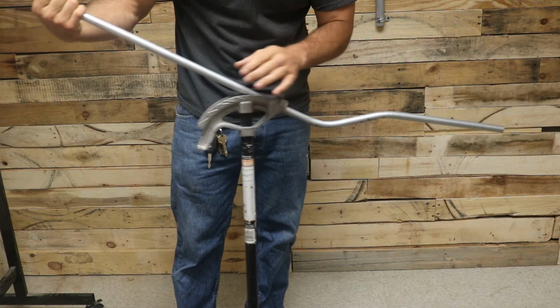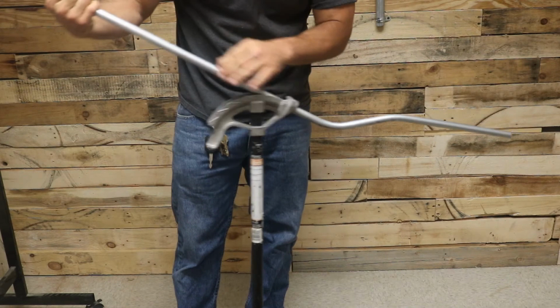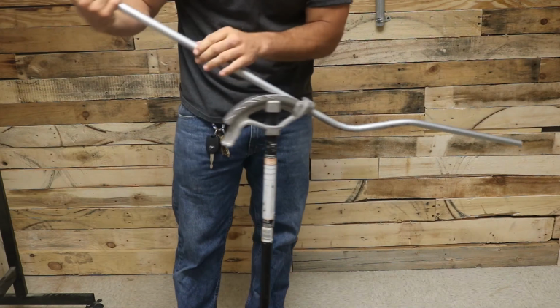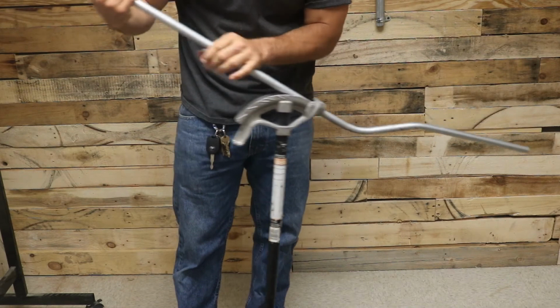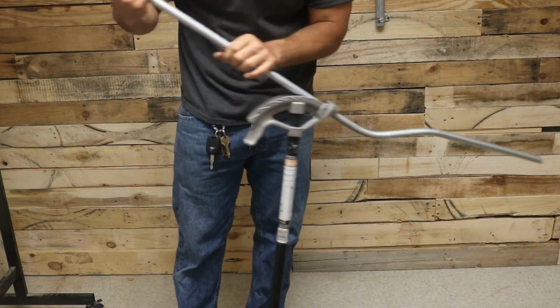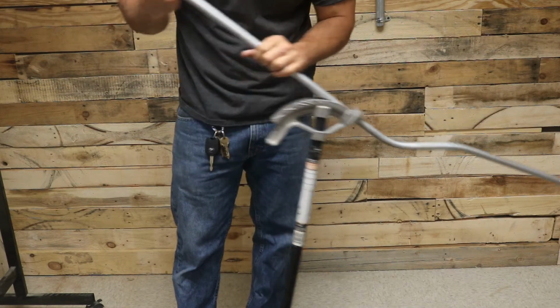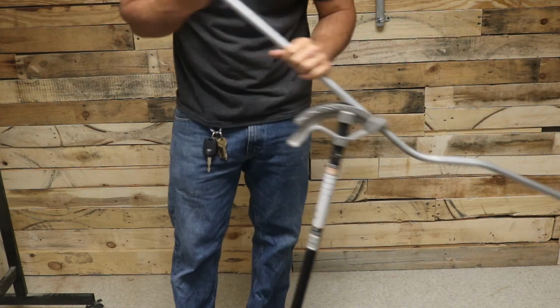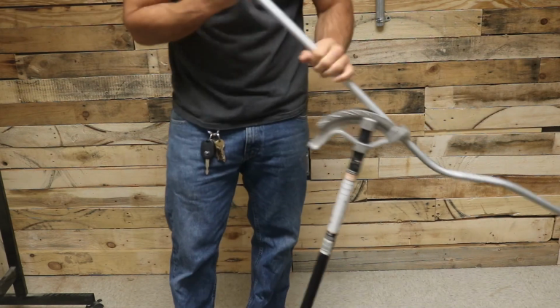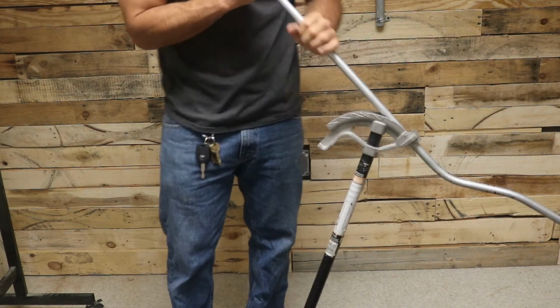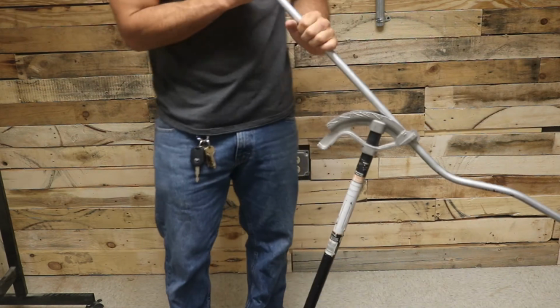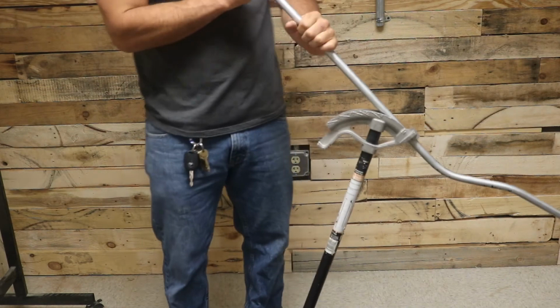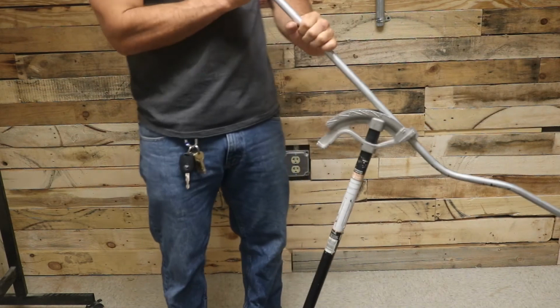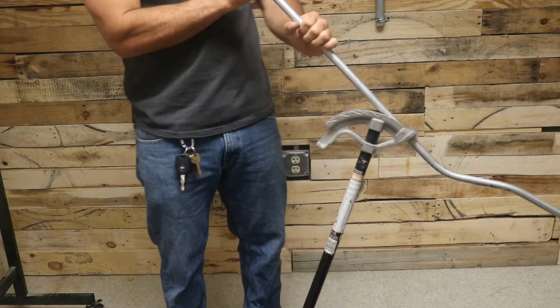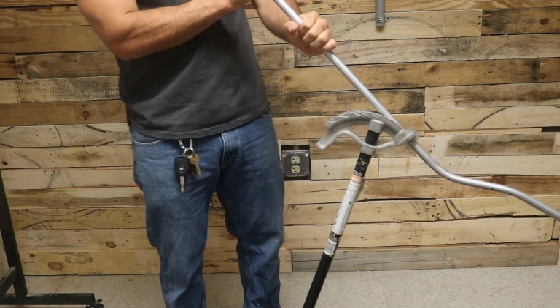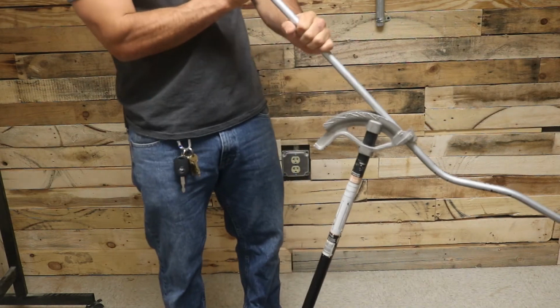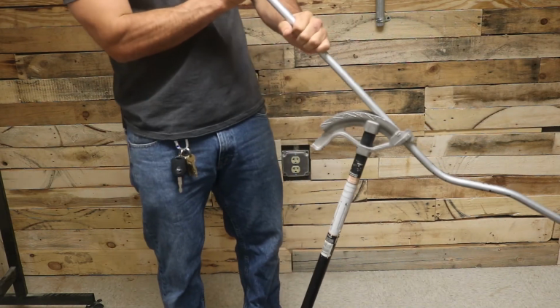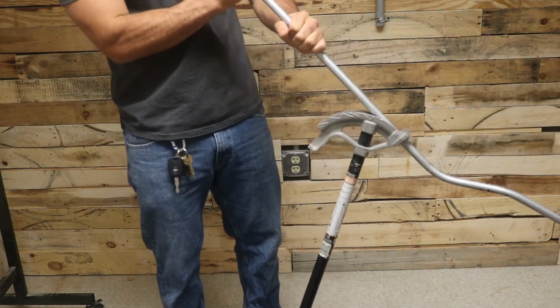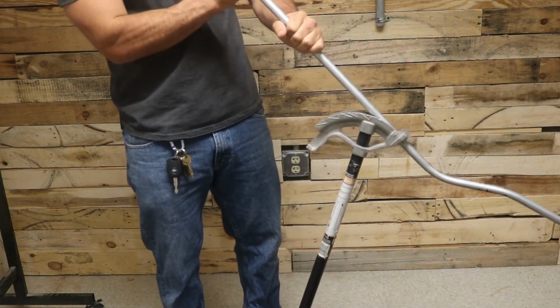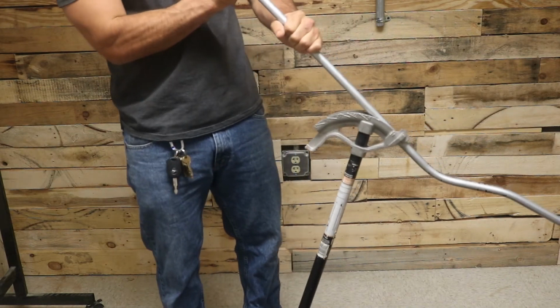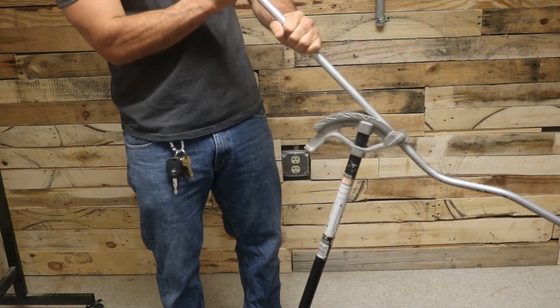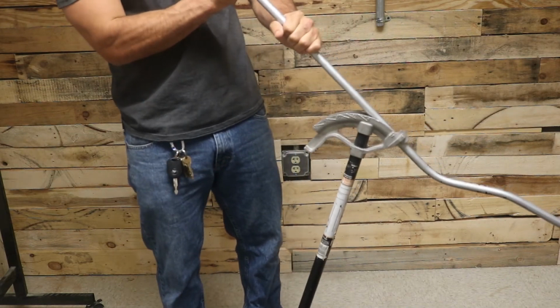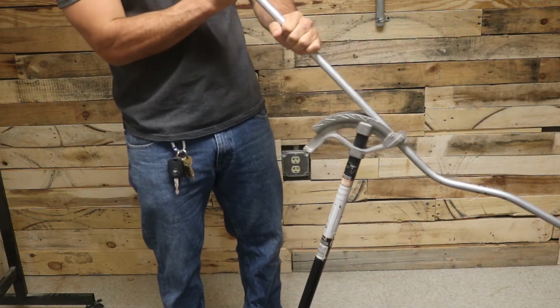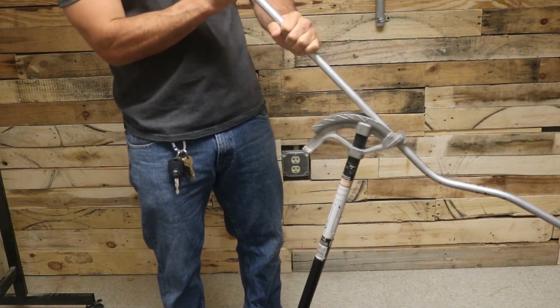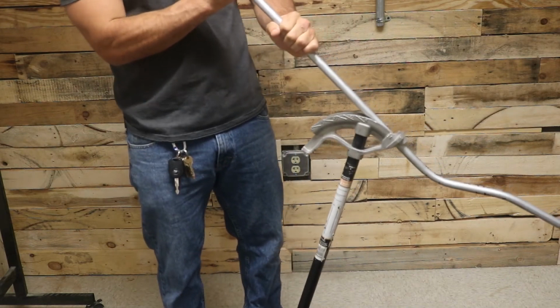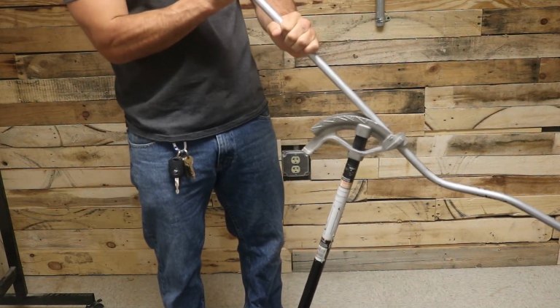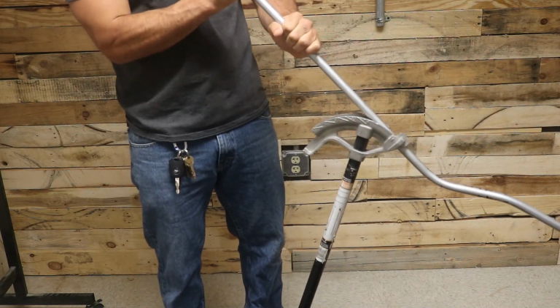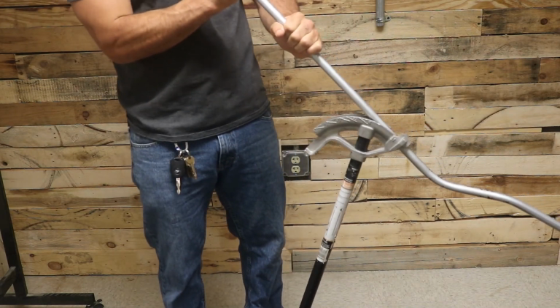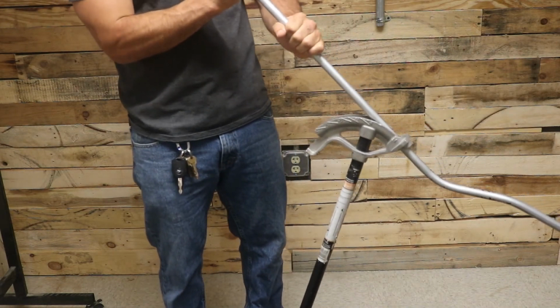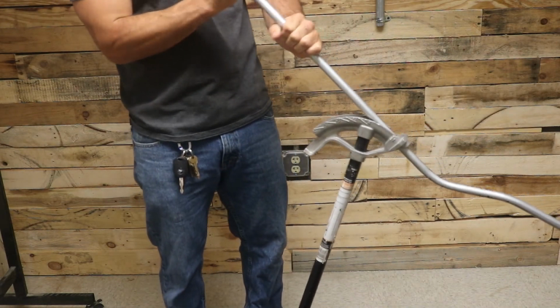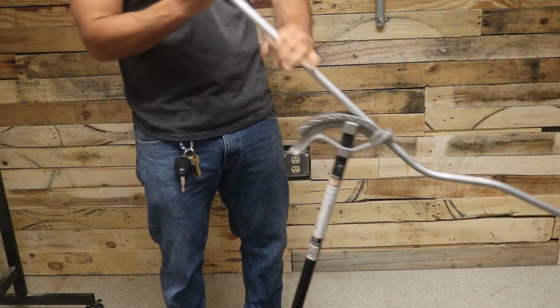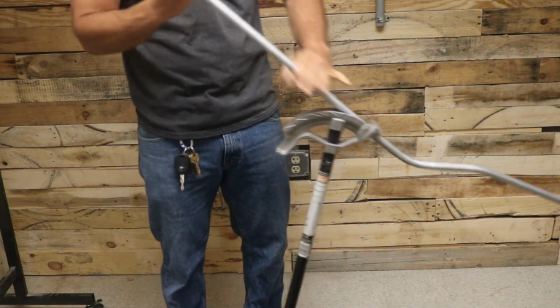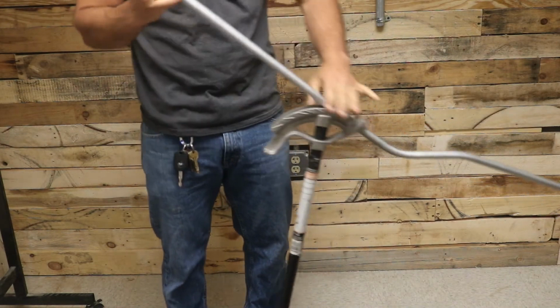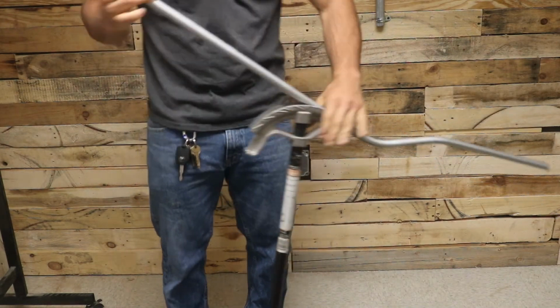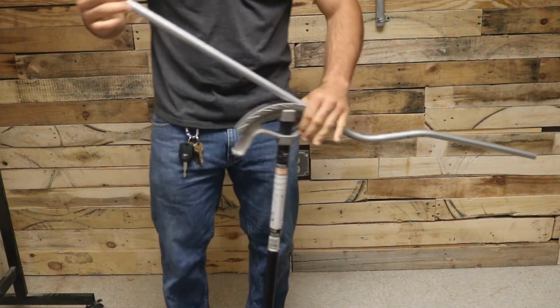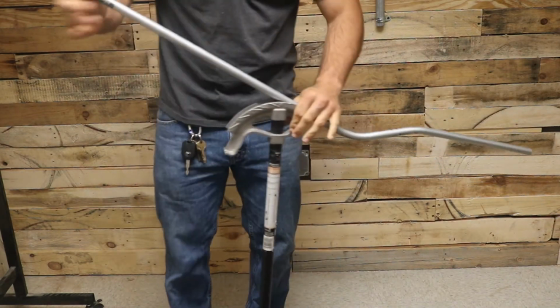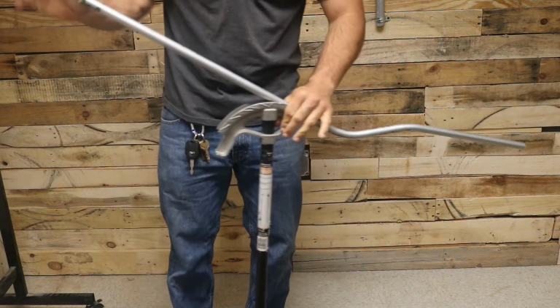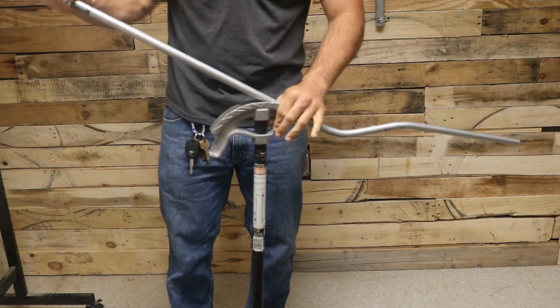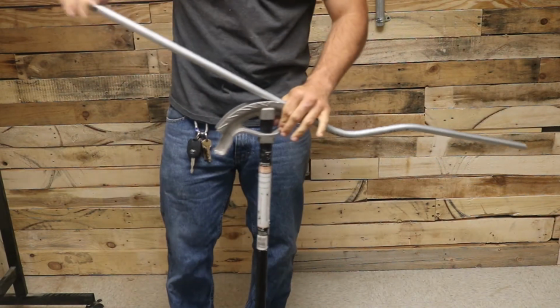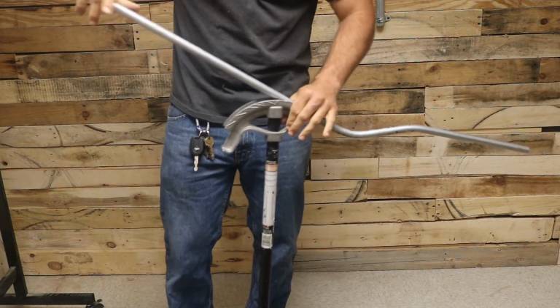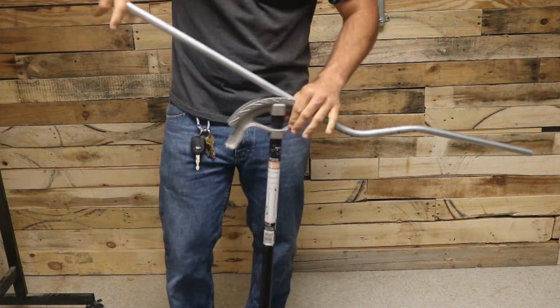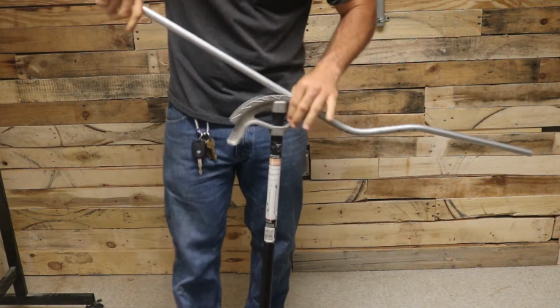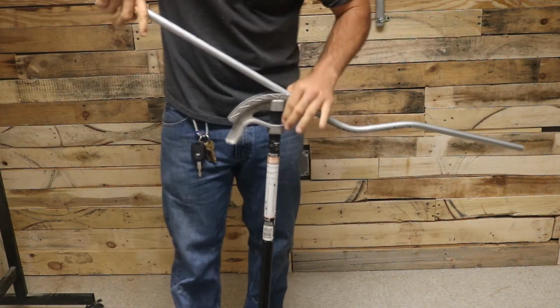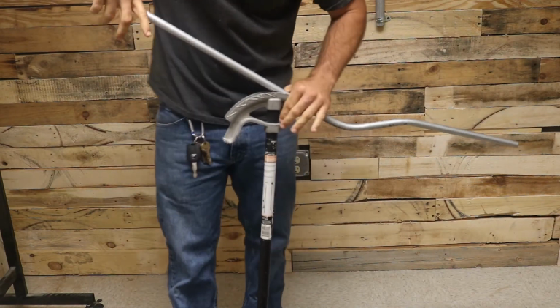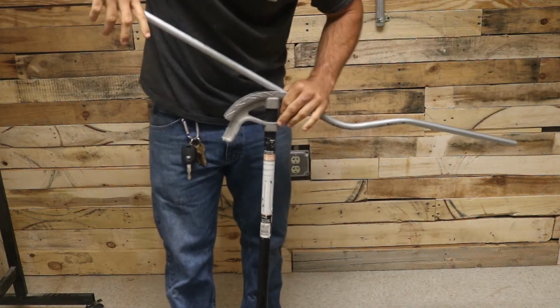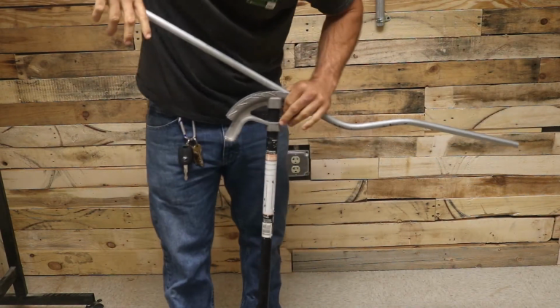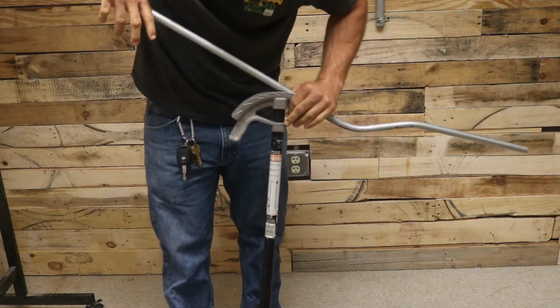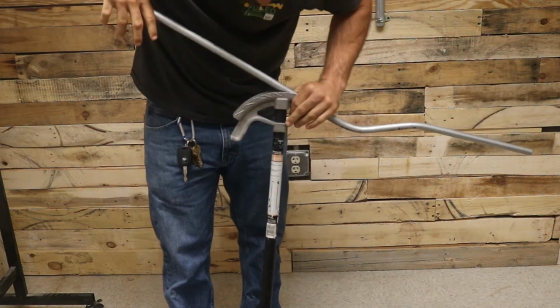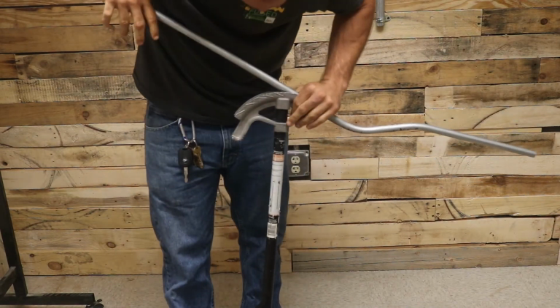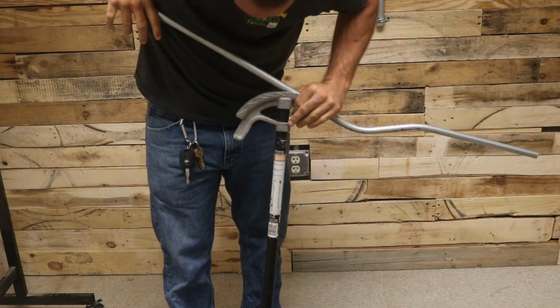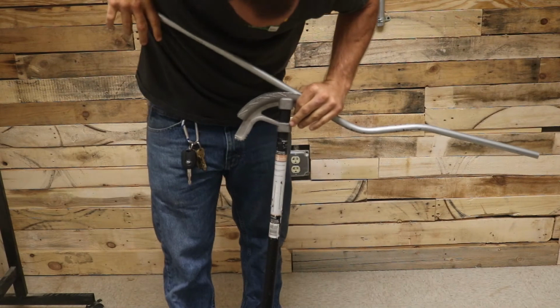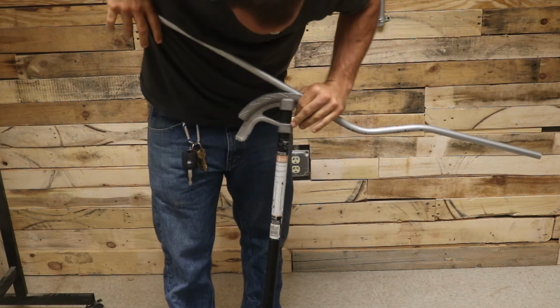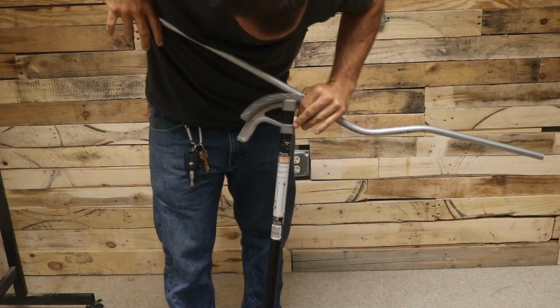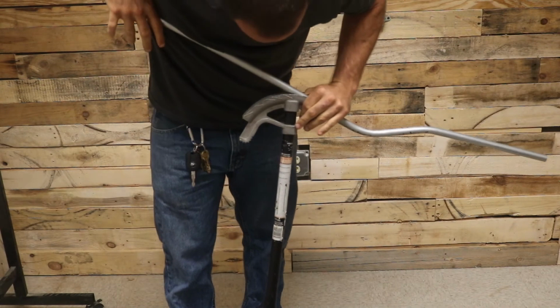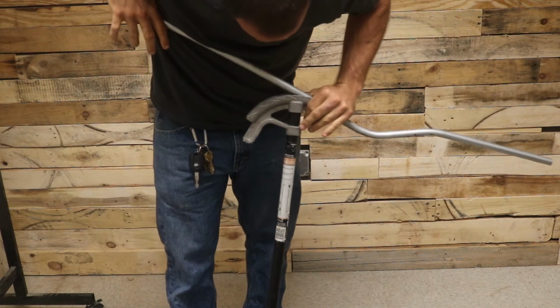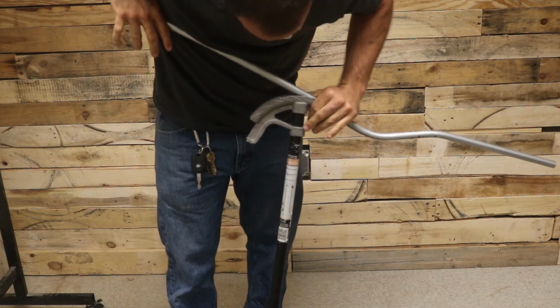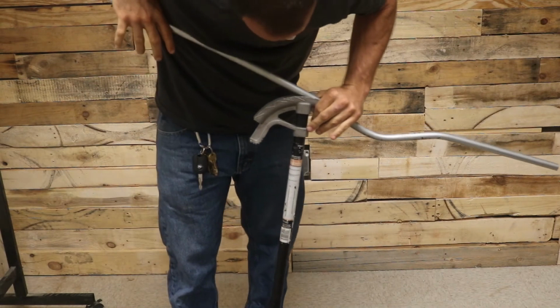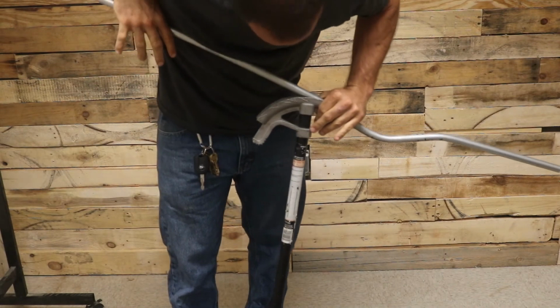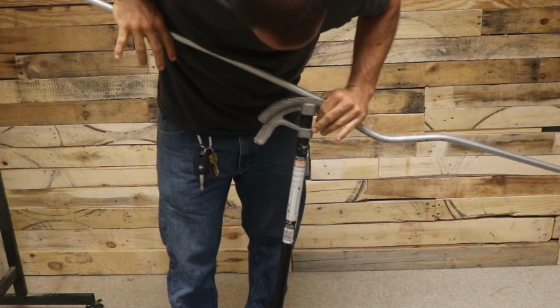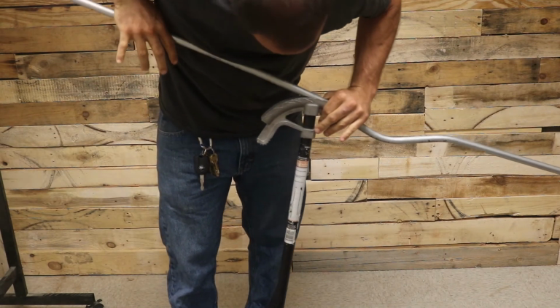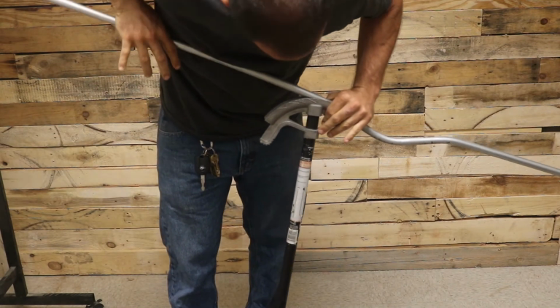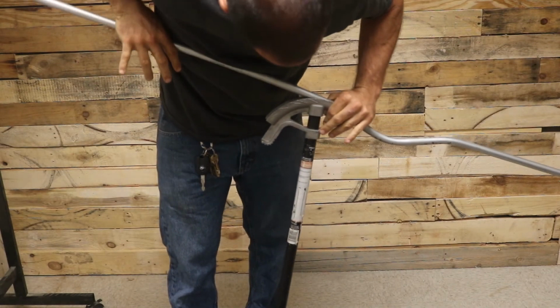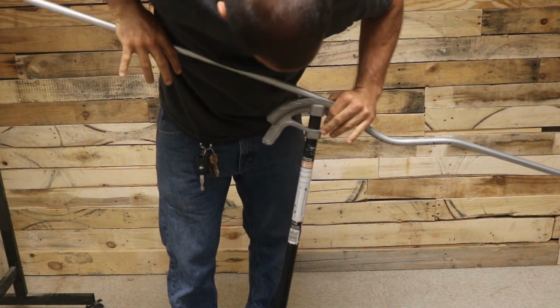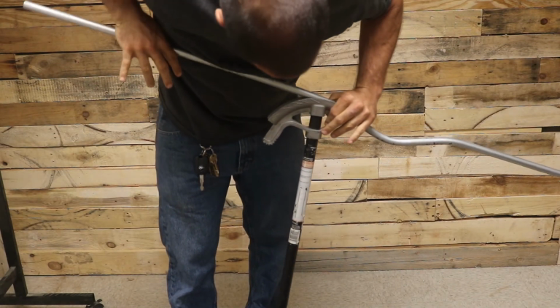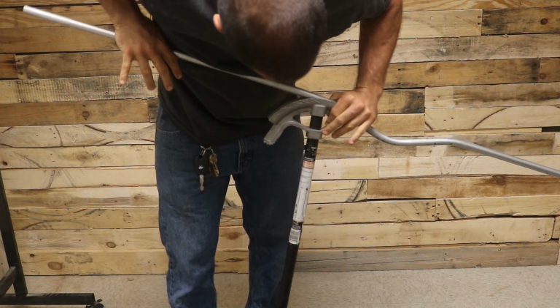Double check, and then bend it down to a 22 and a half.